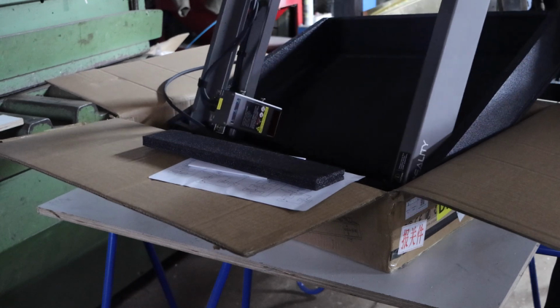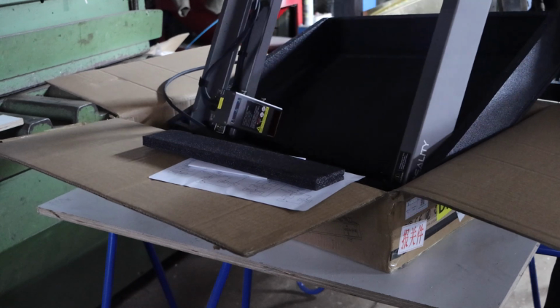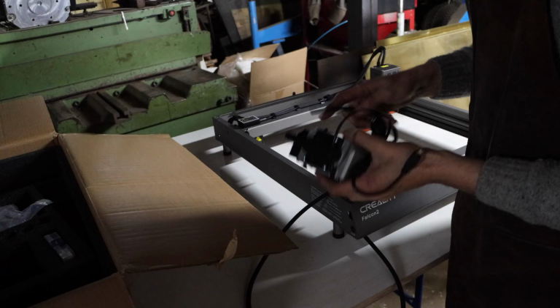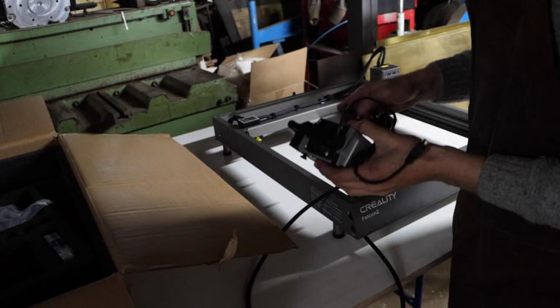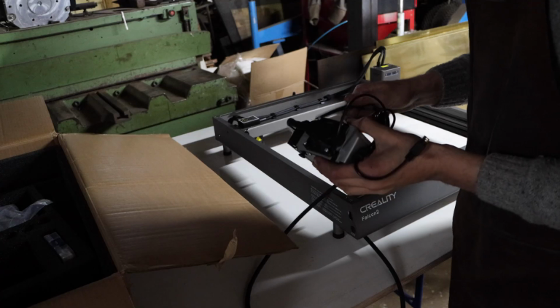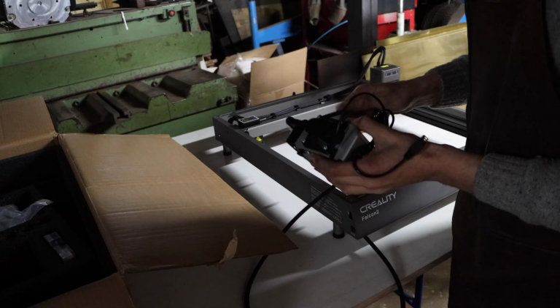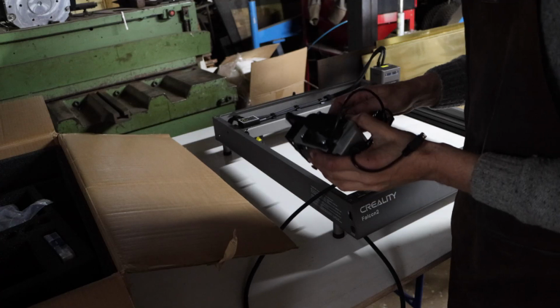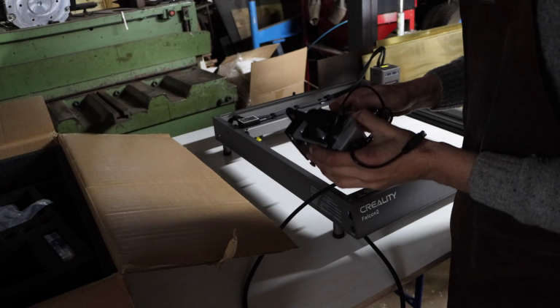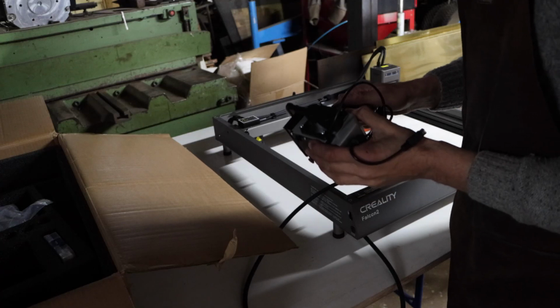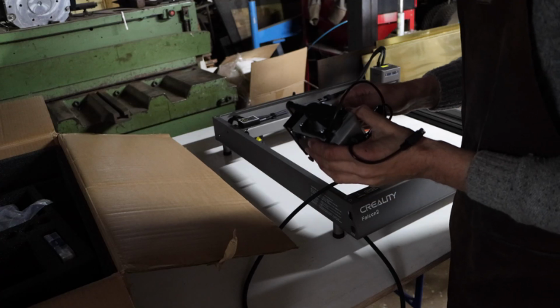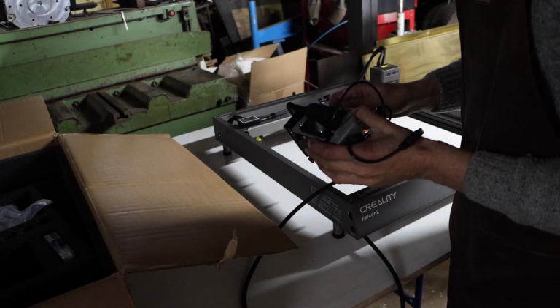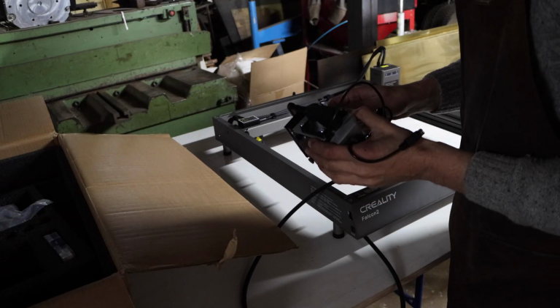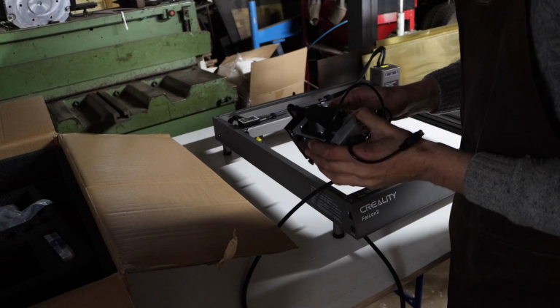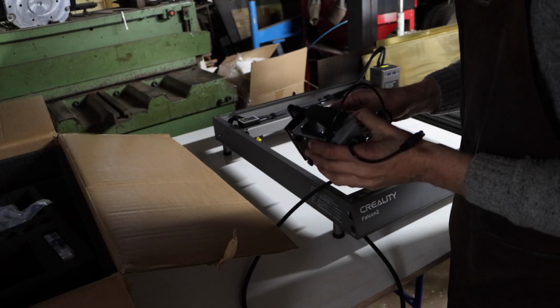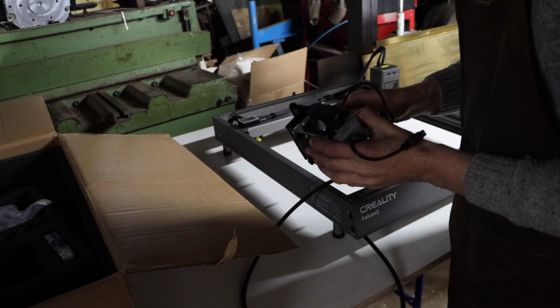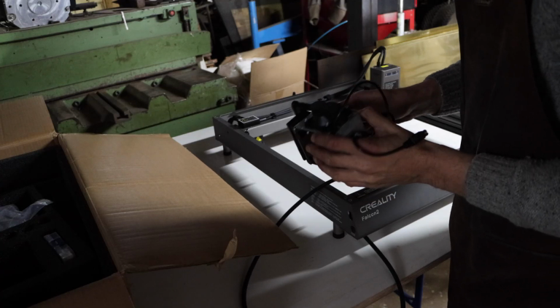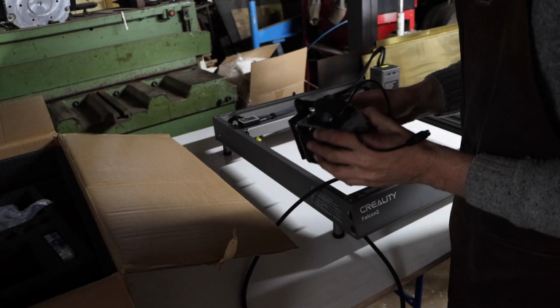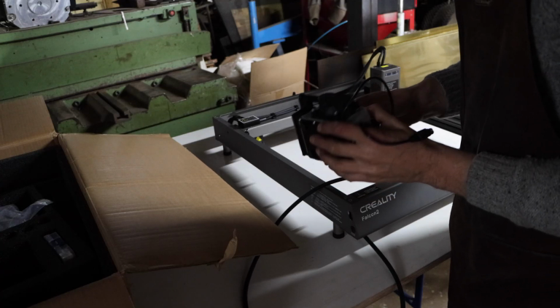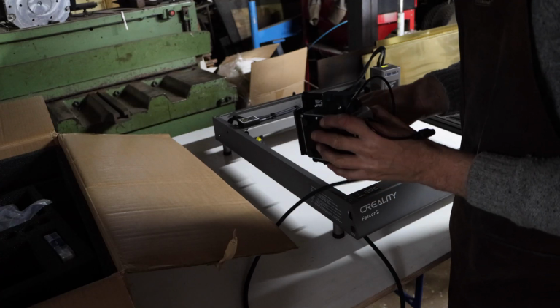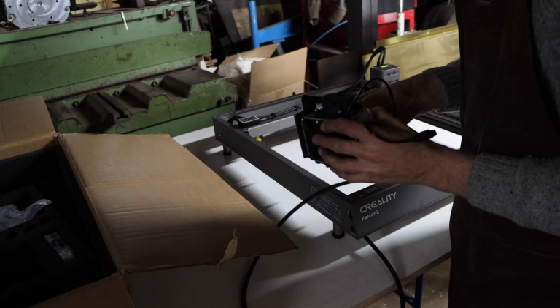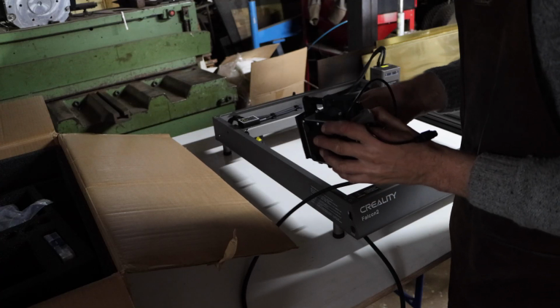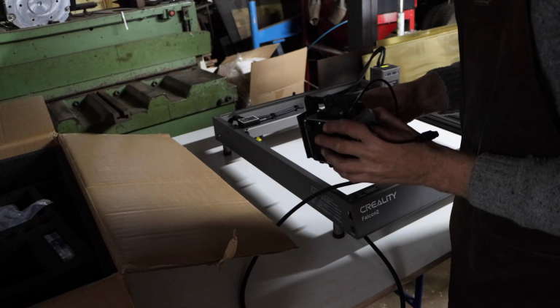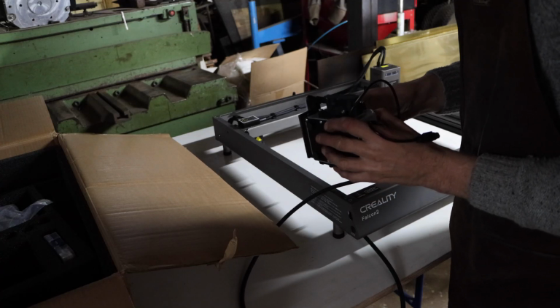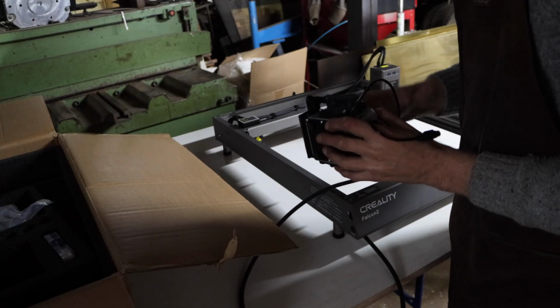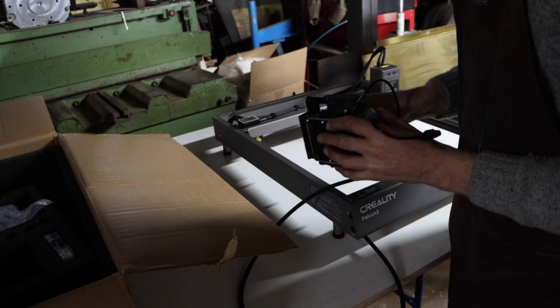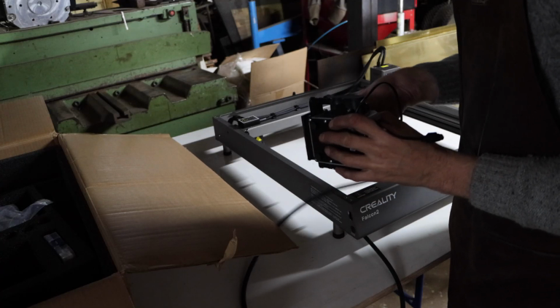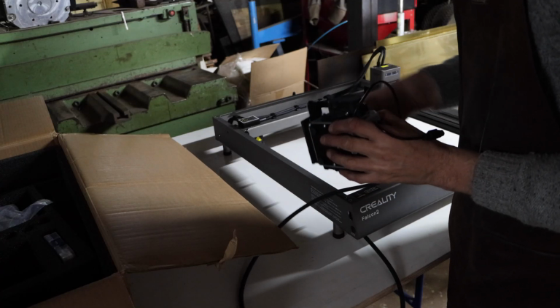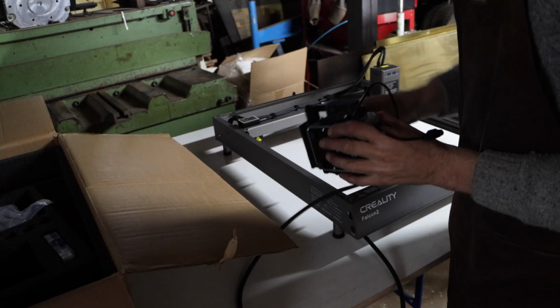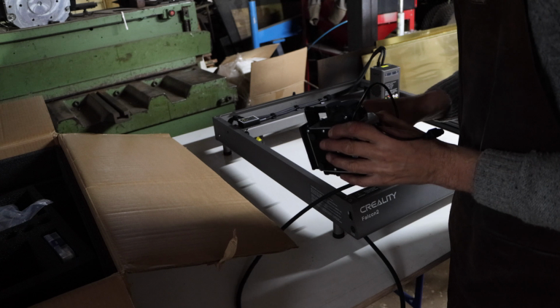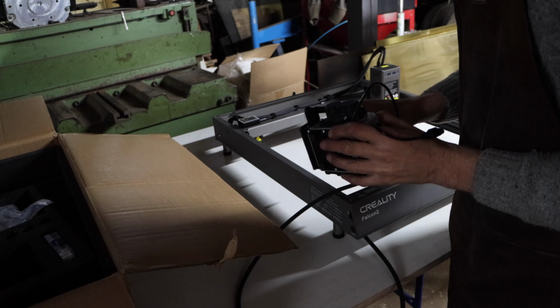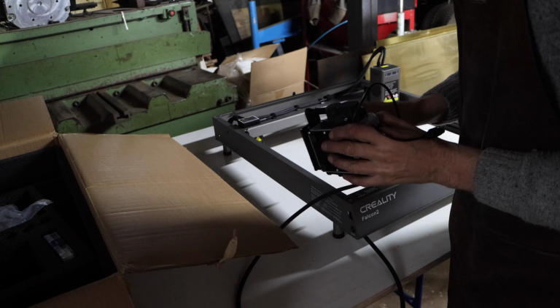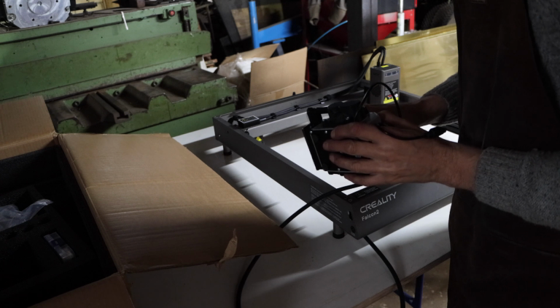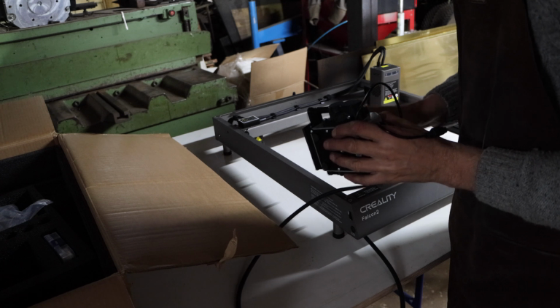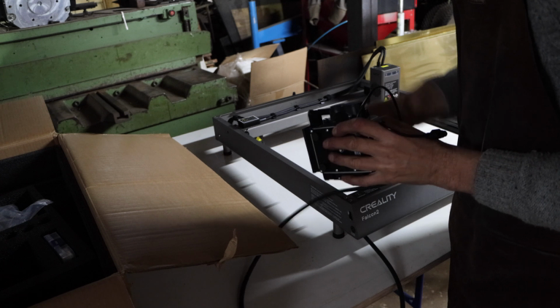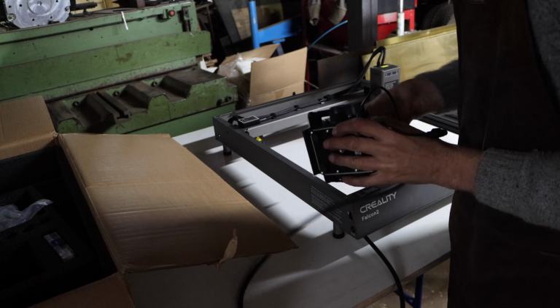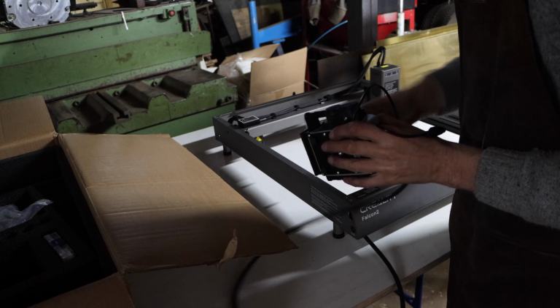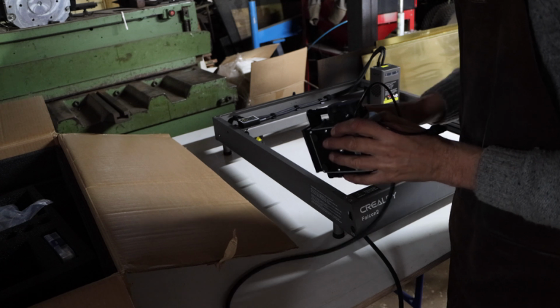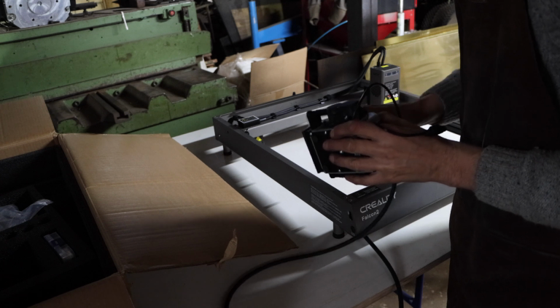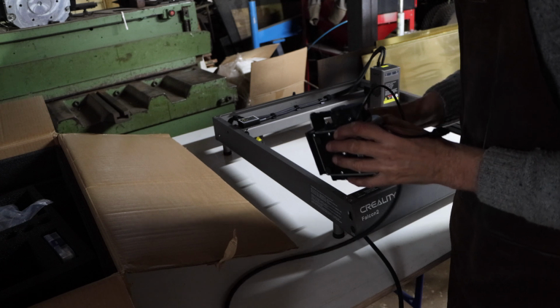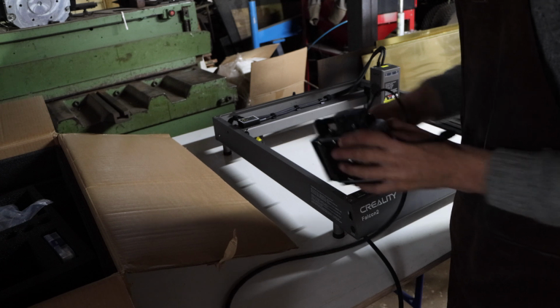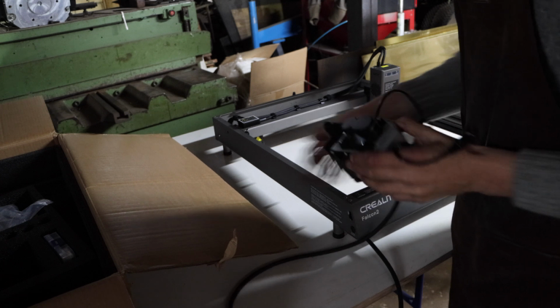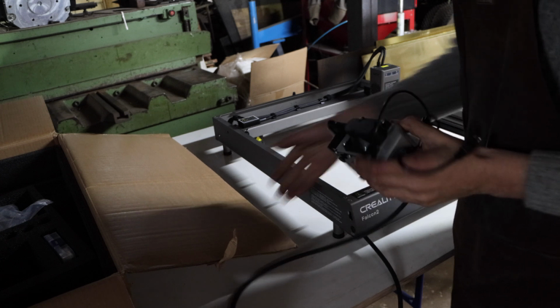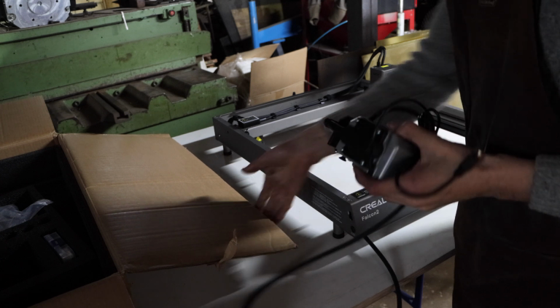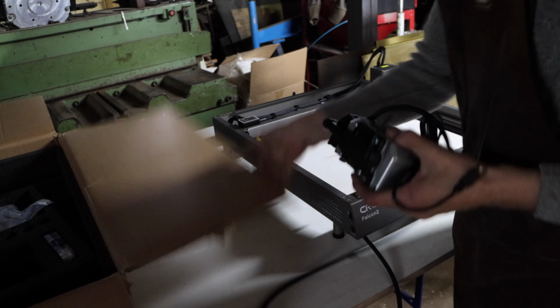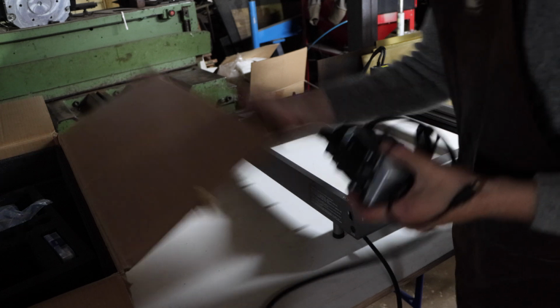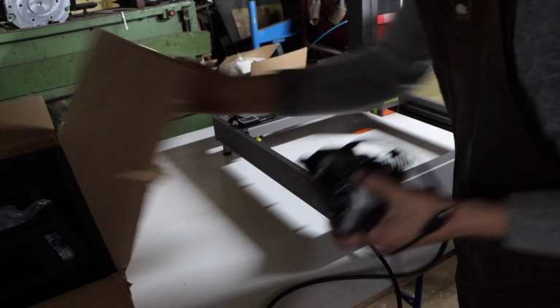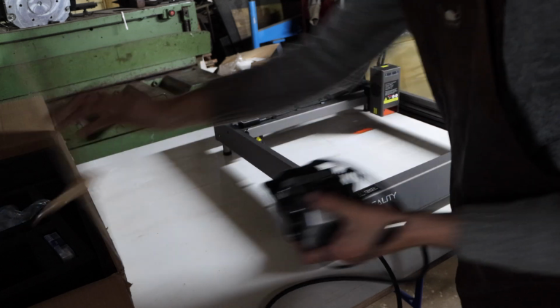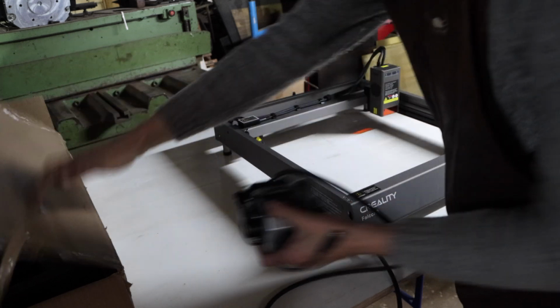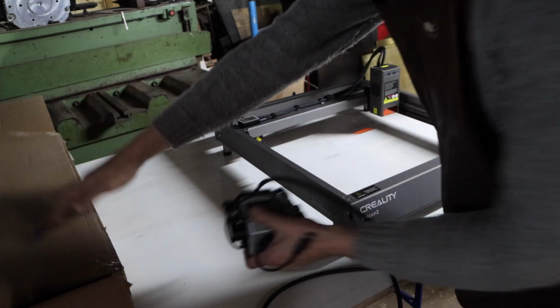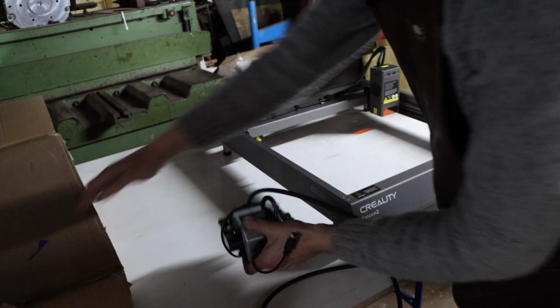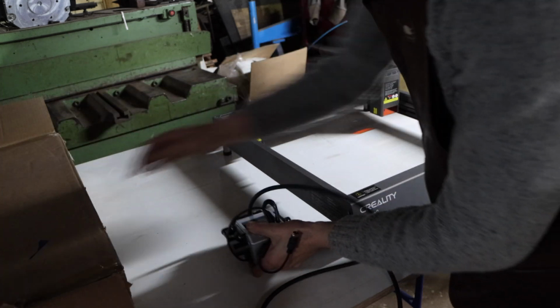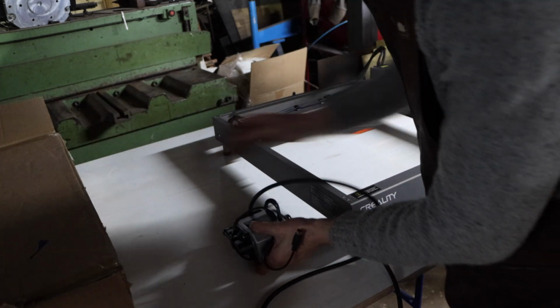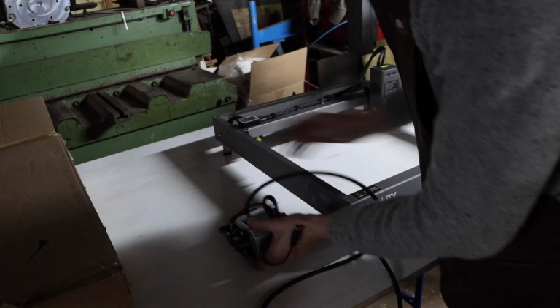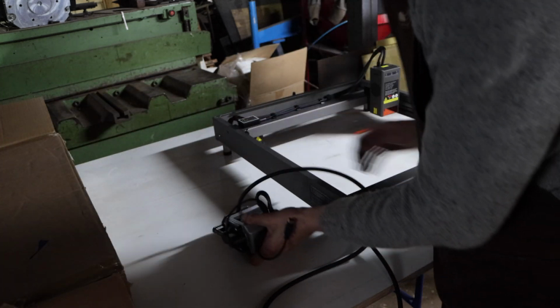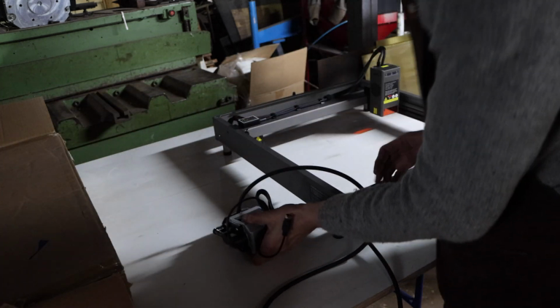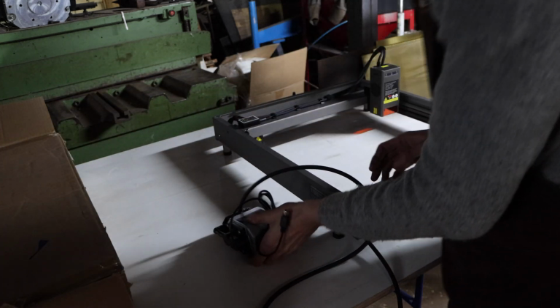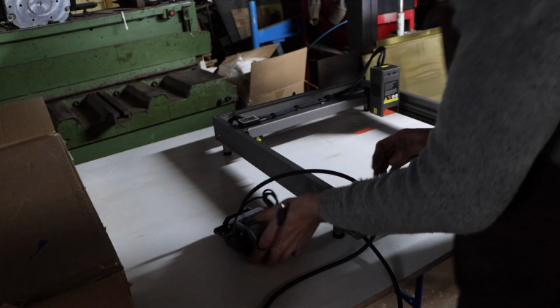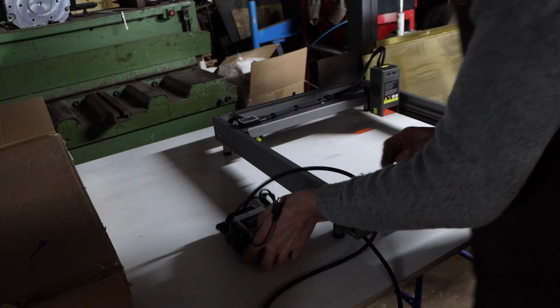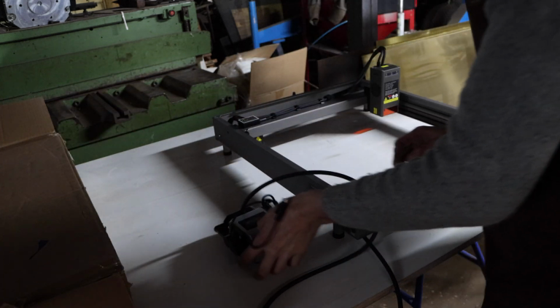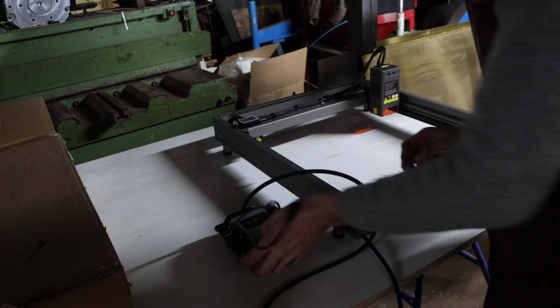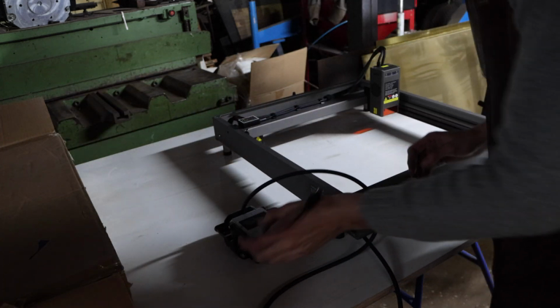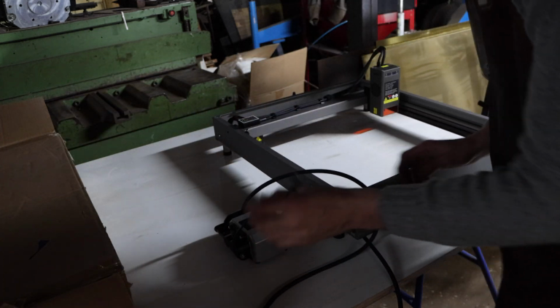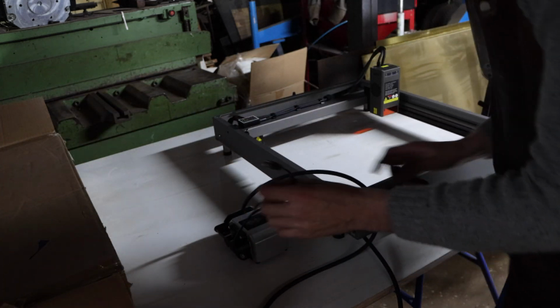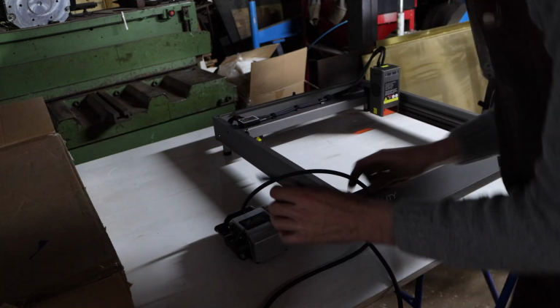The first impression I got was that it's a sturdy machine. Personally I like the look of it — fancy grey and black.